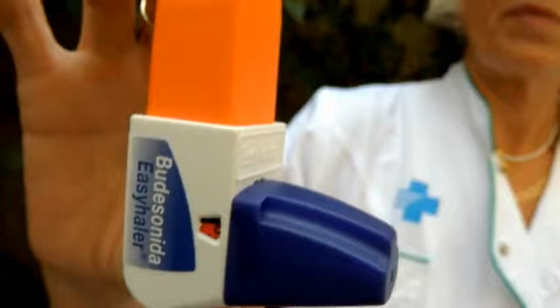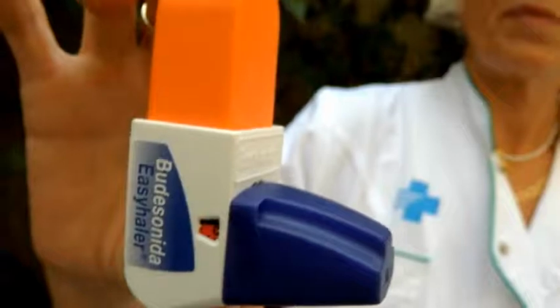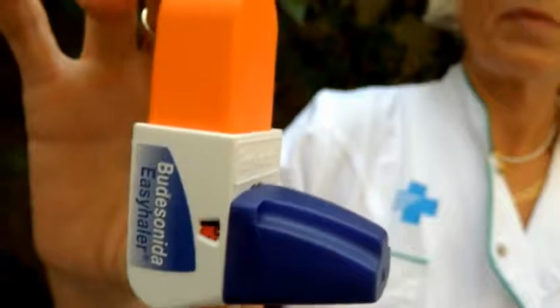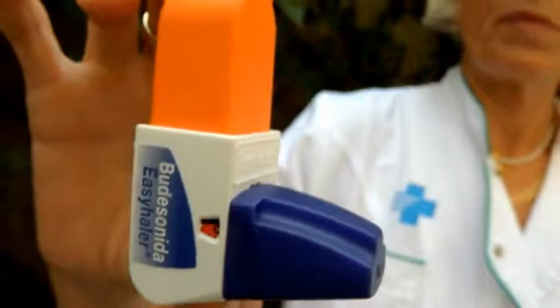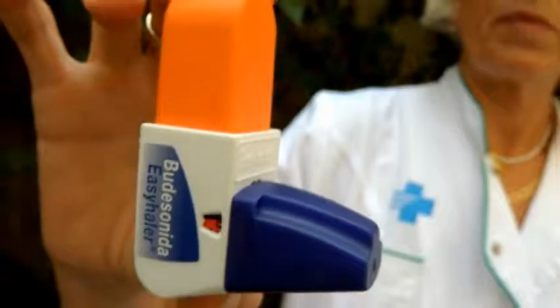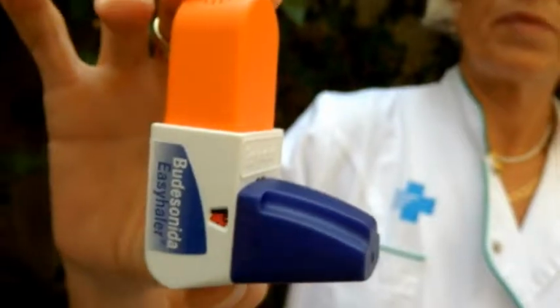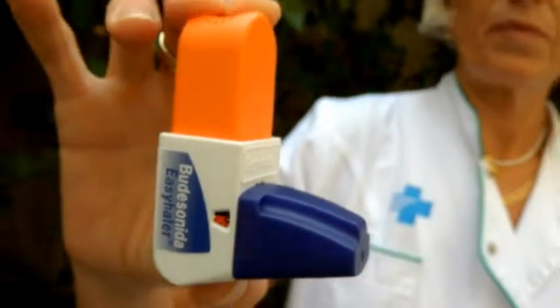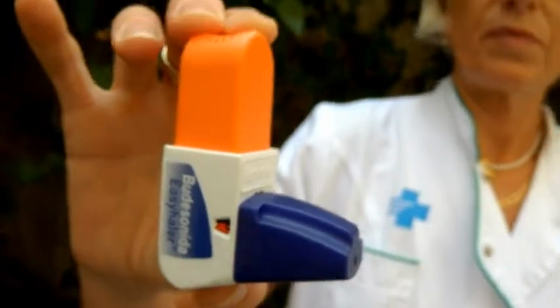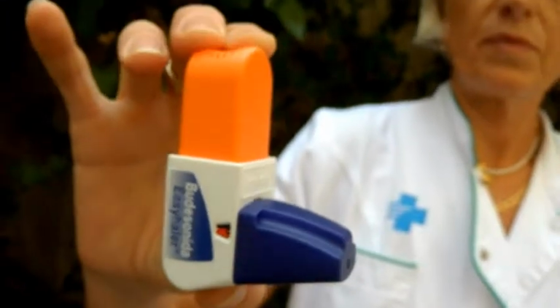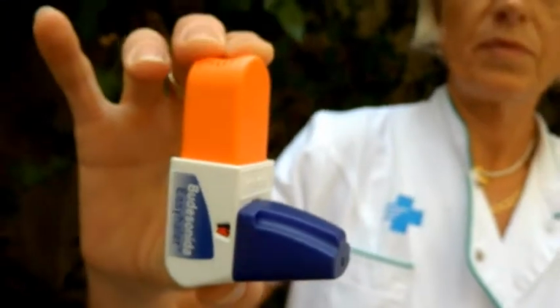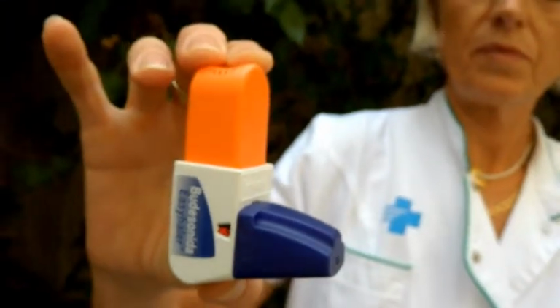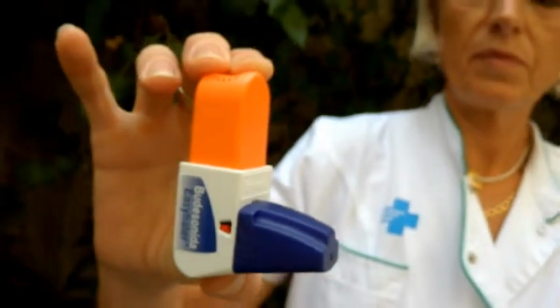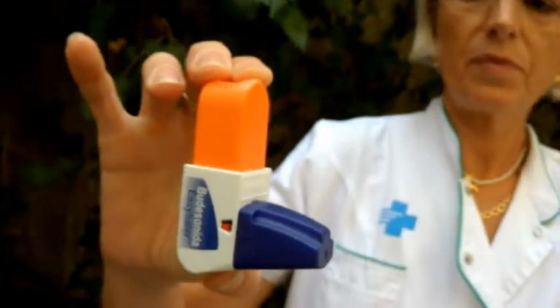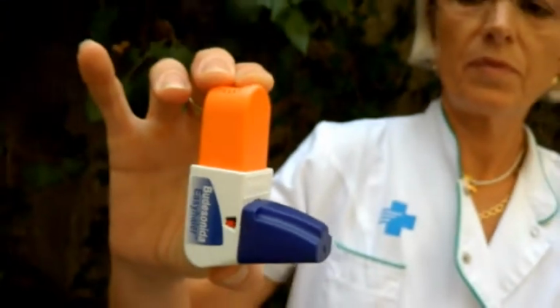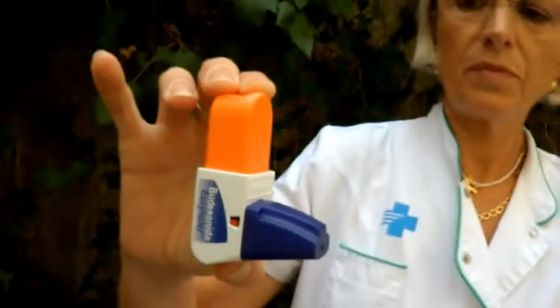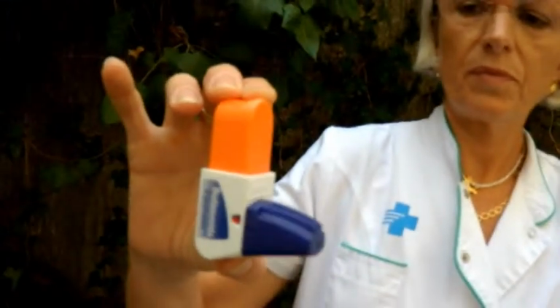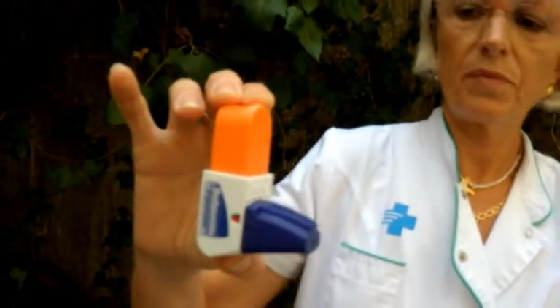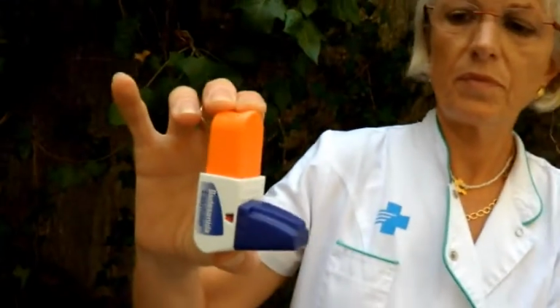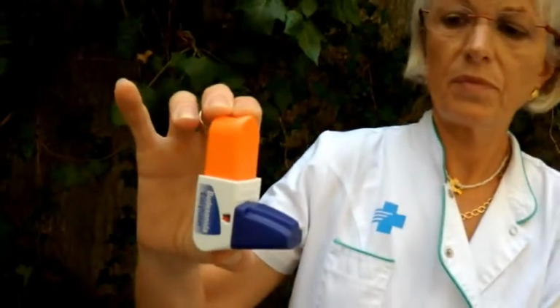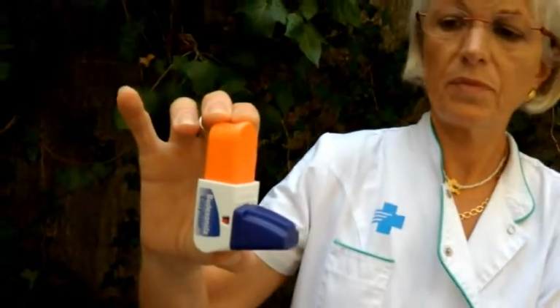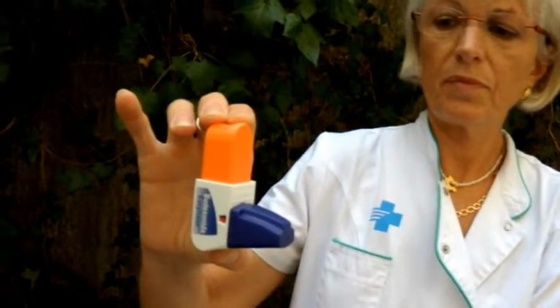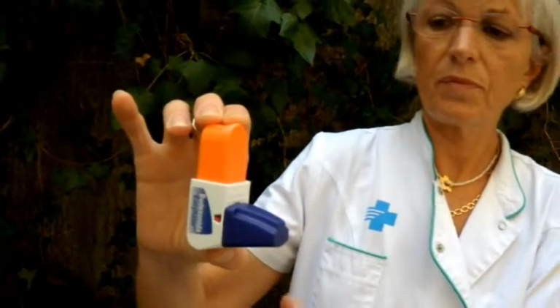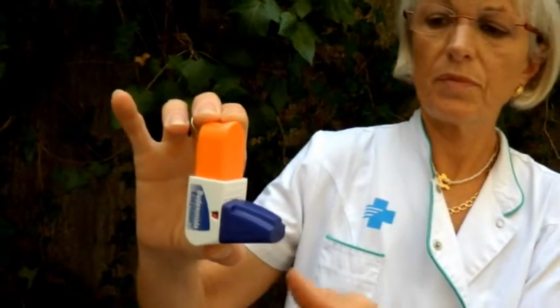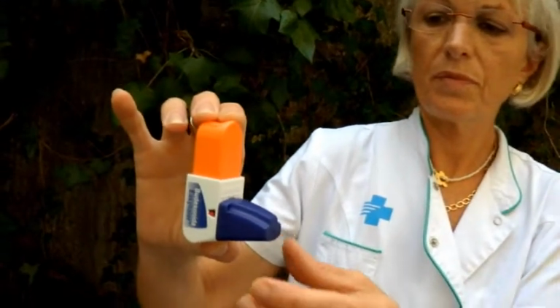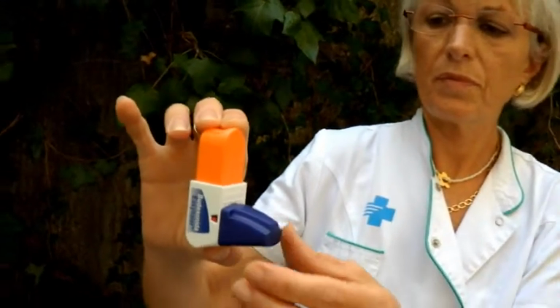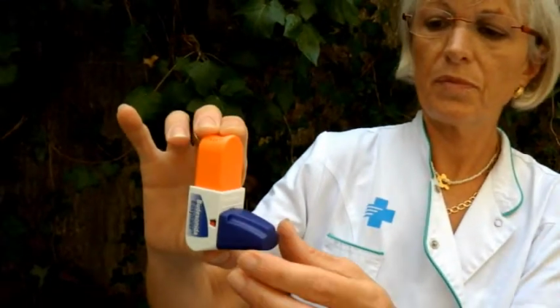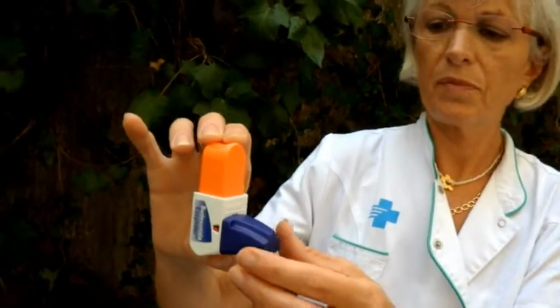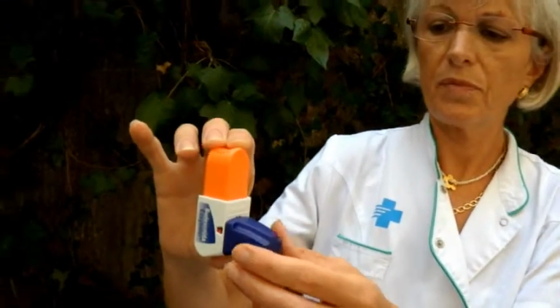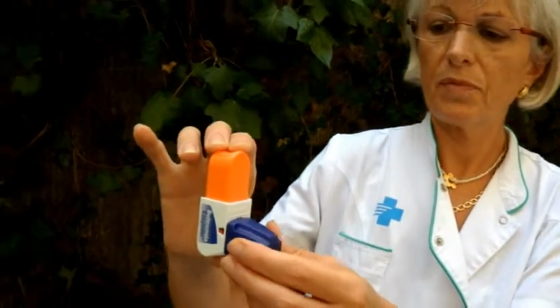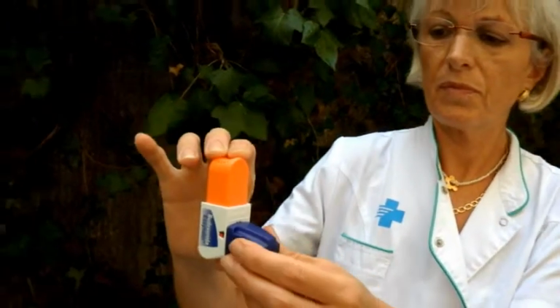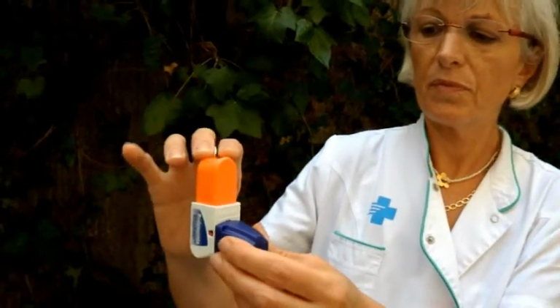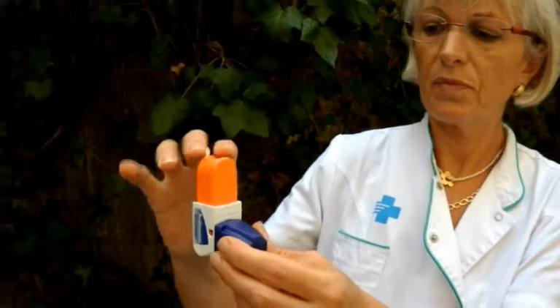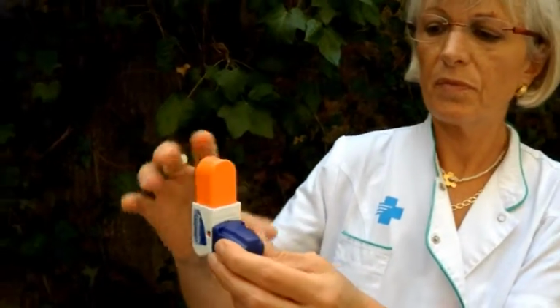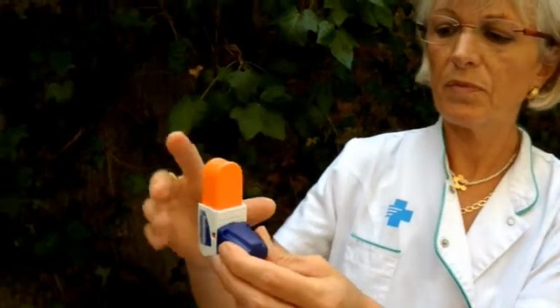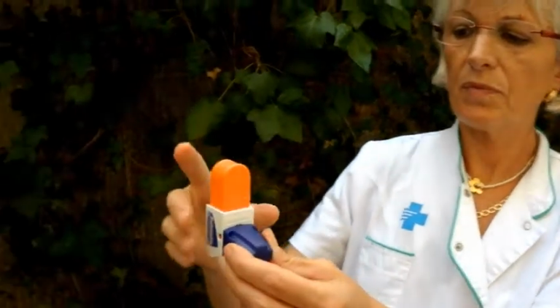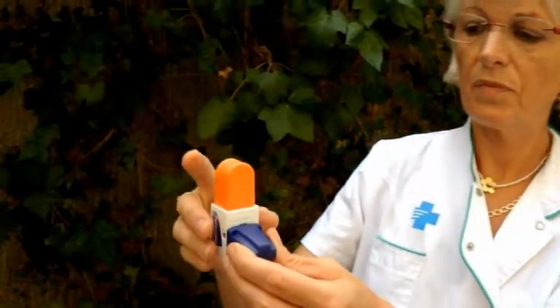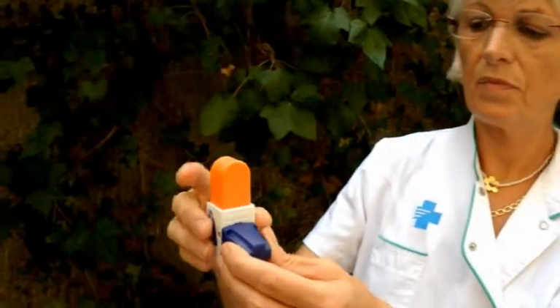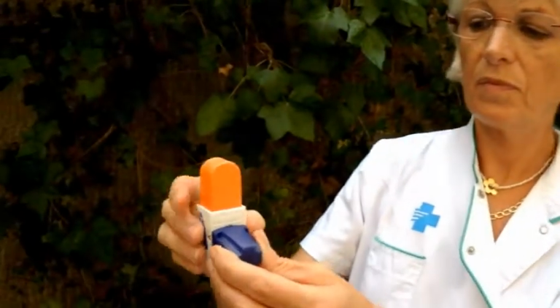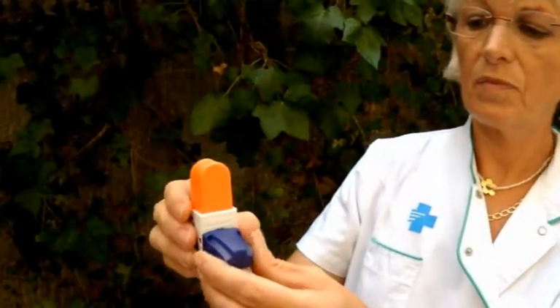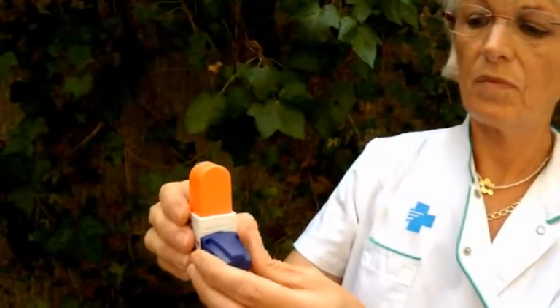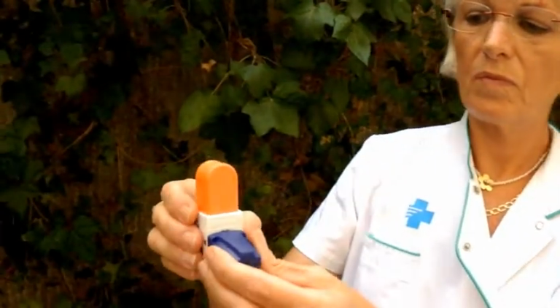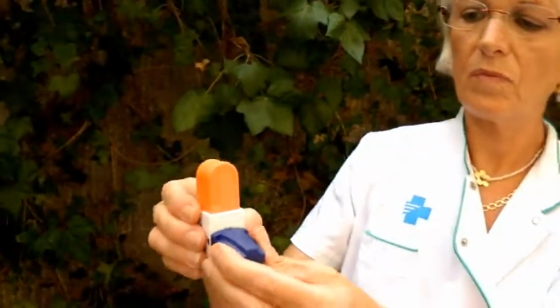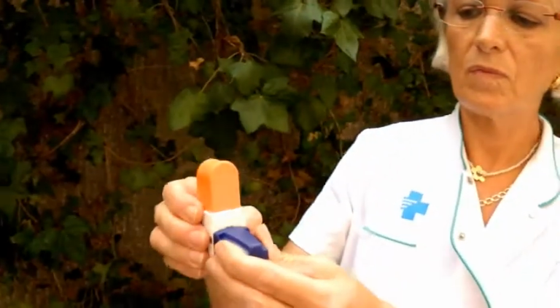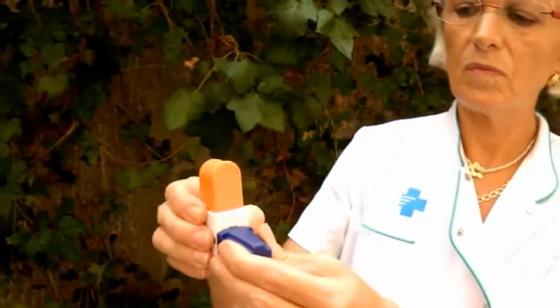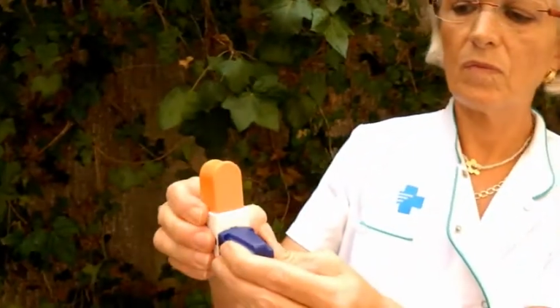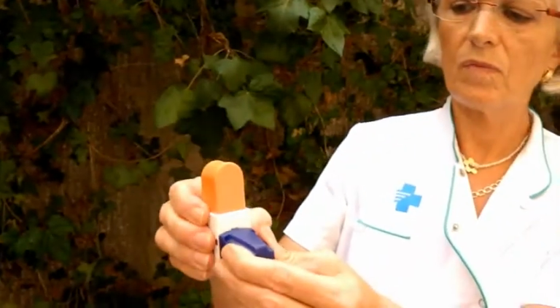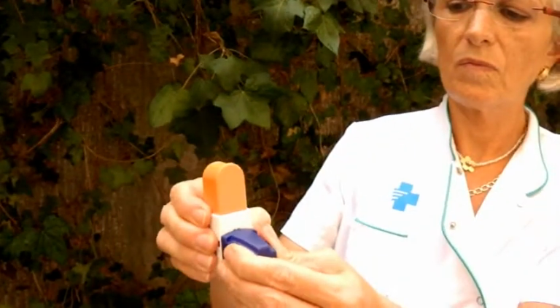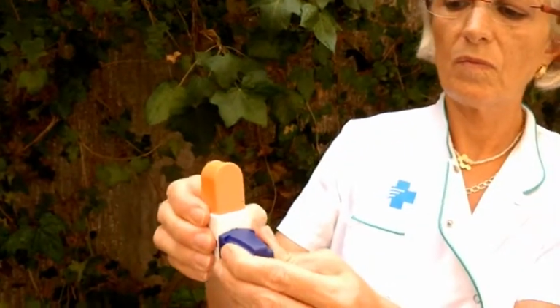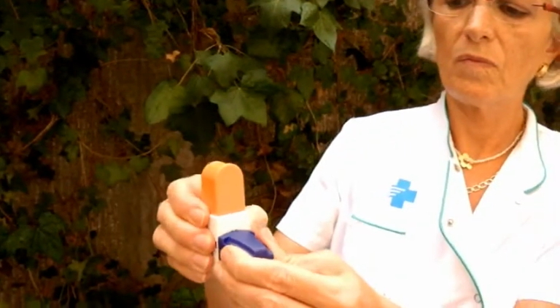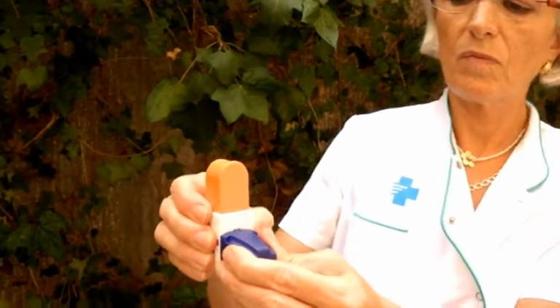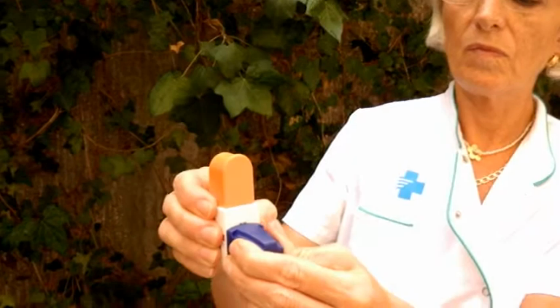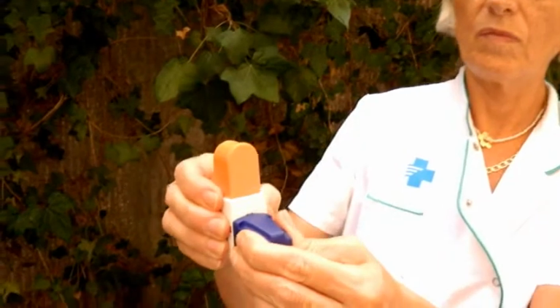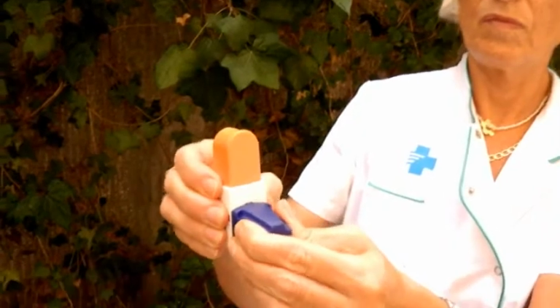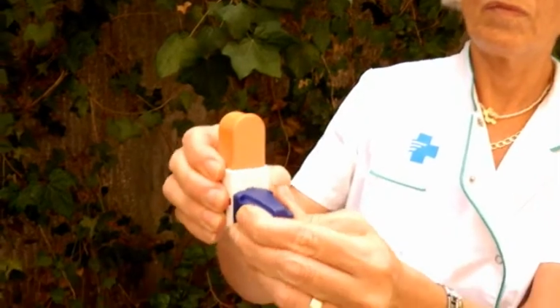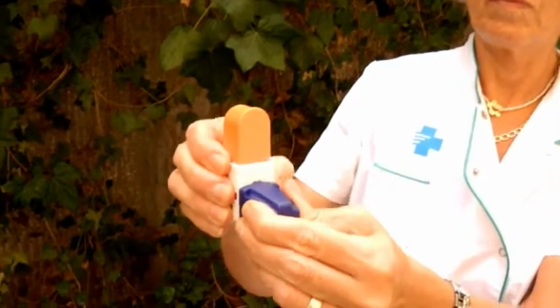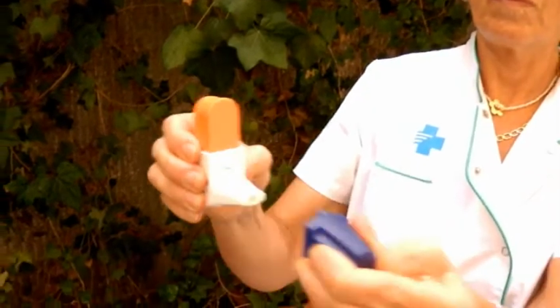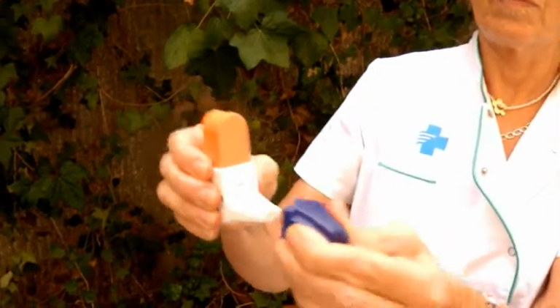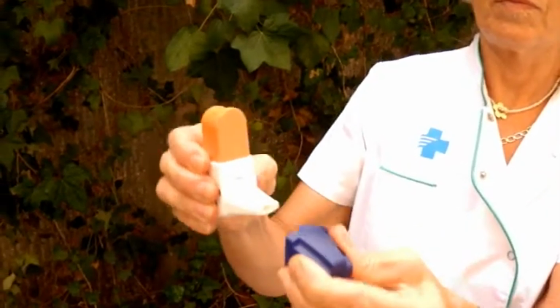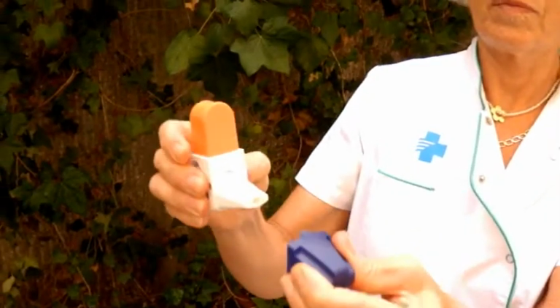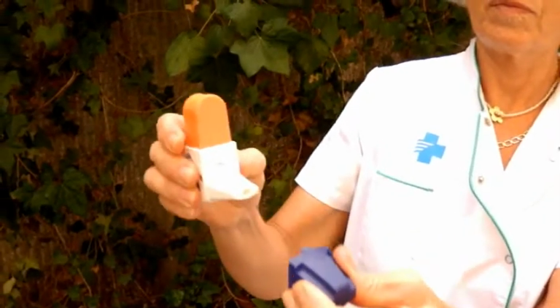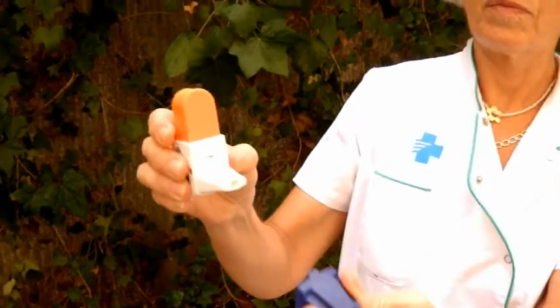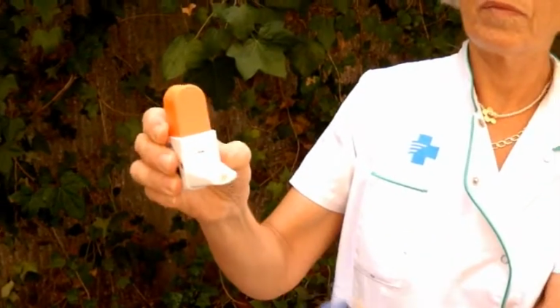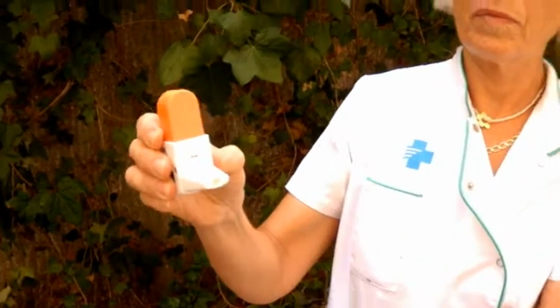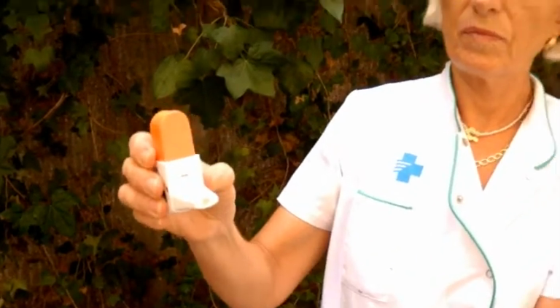EasyHaler is a multi-dose dry powder inhaler. We'll explain how it works.